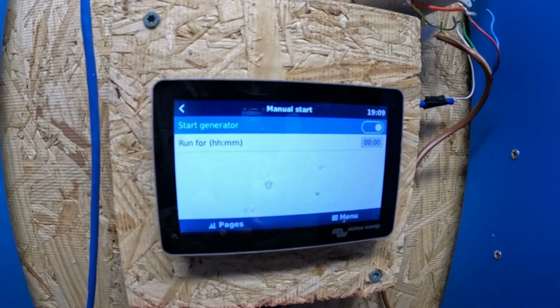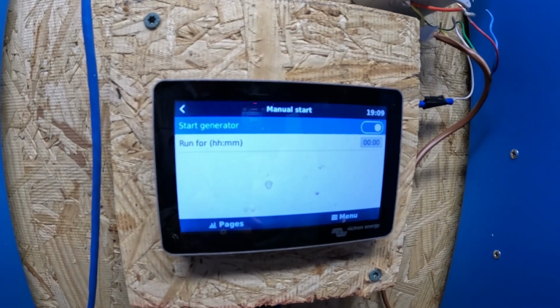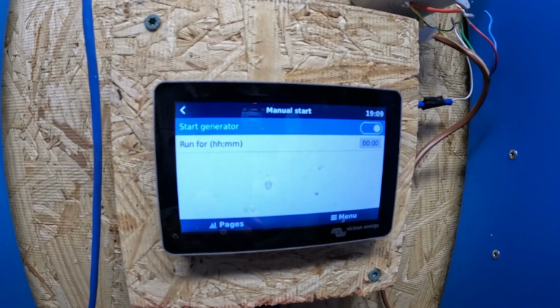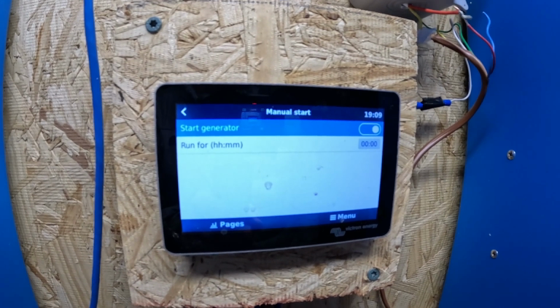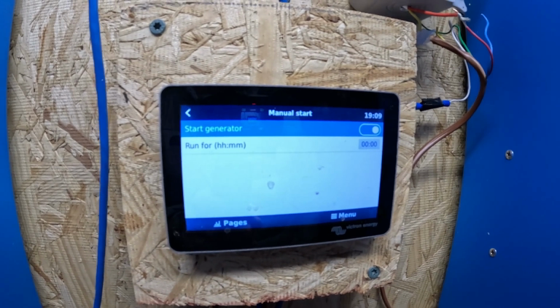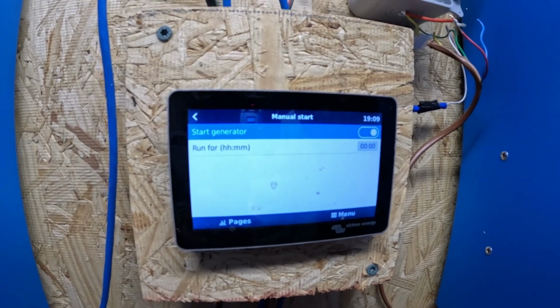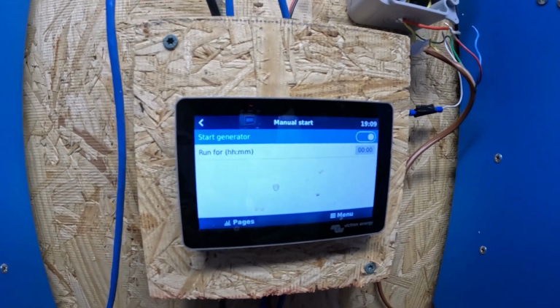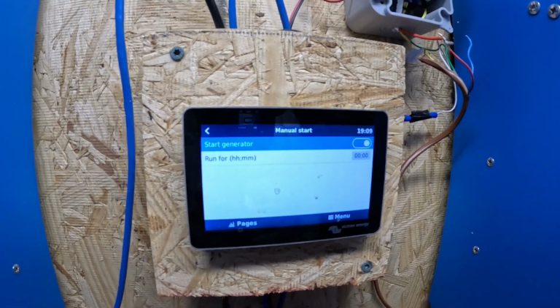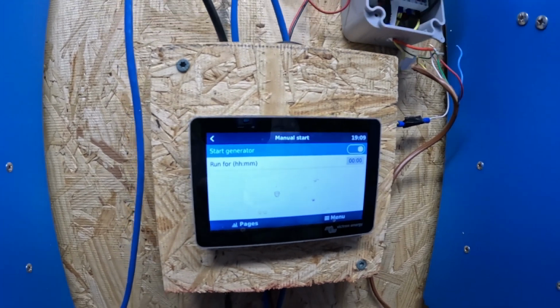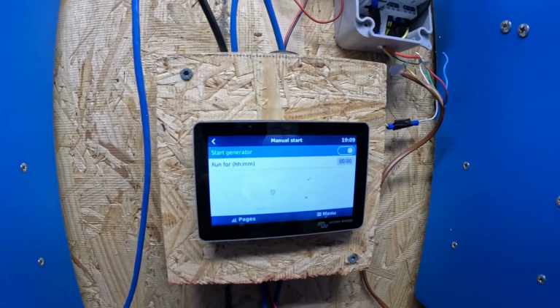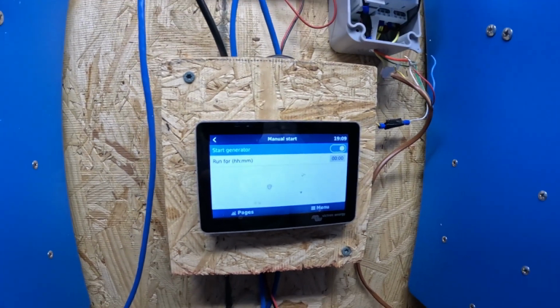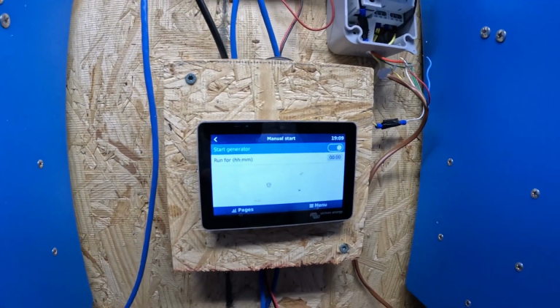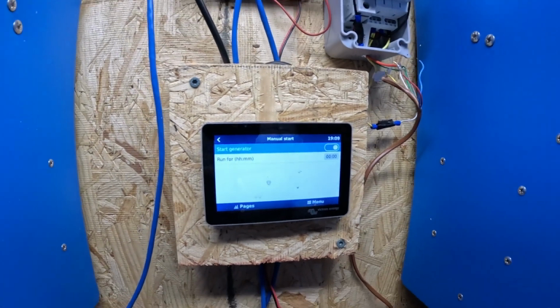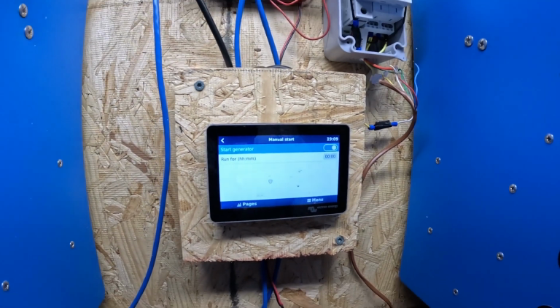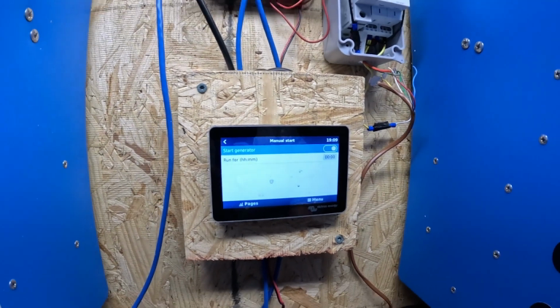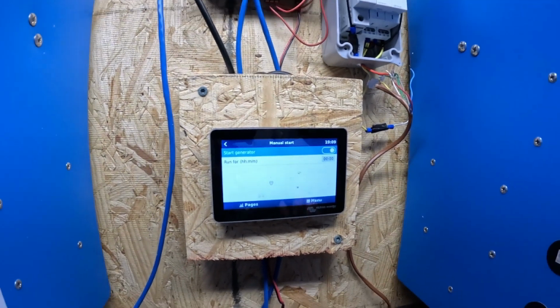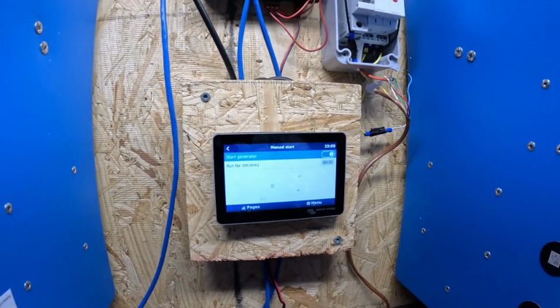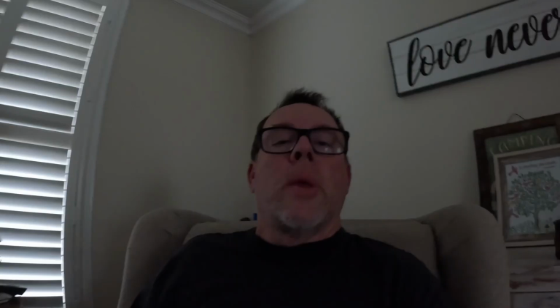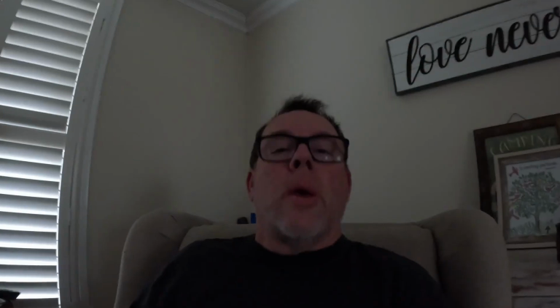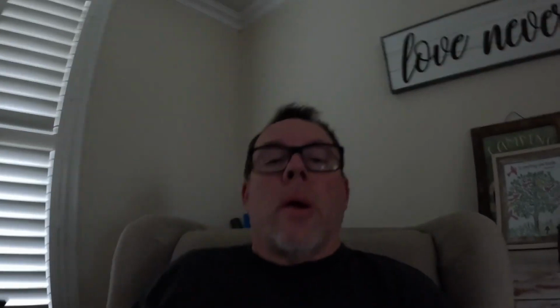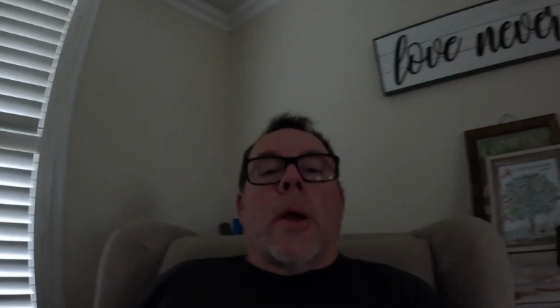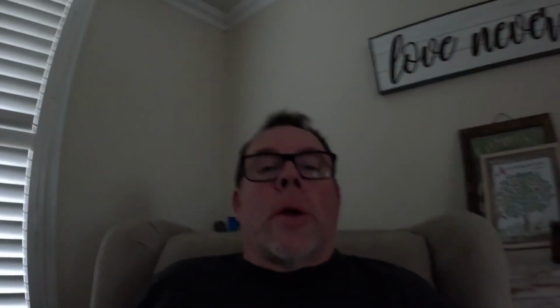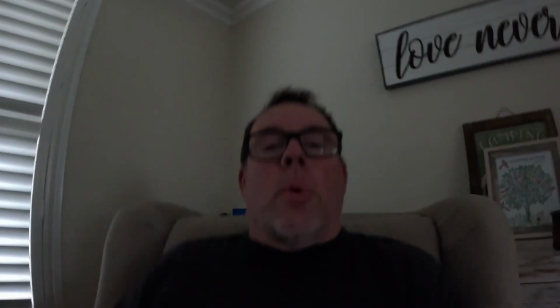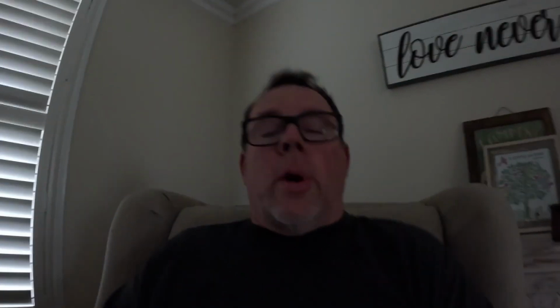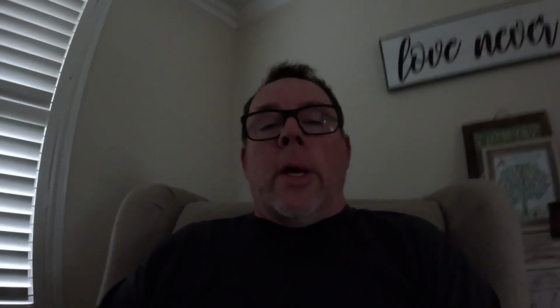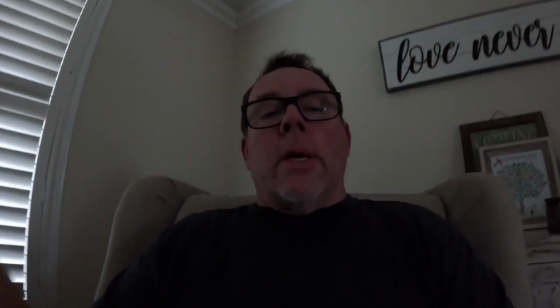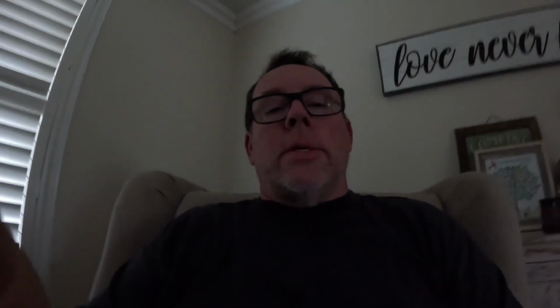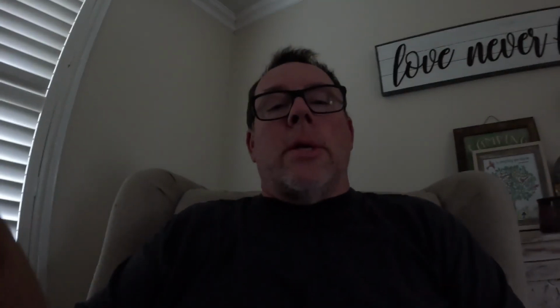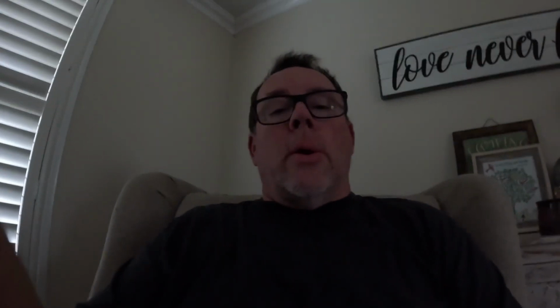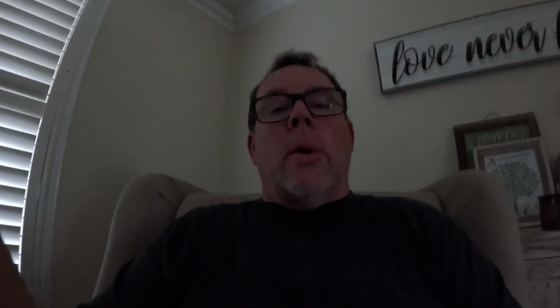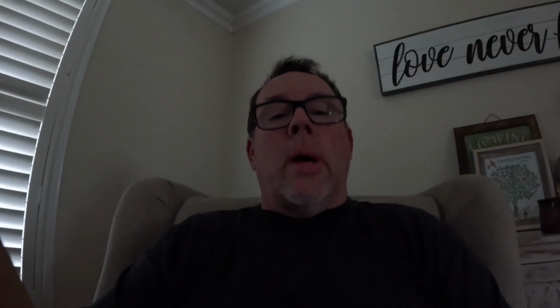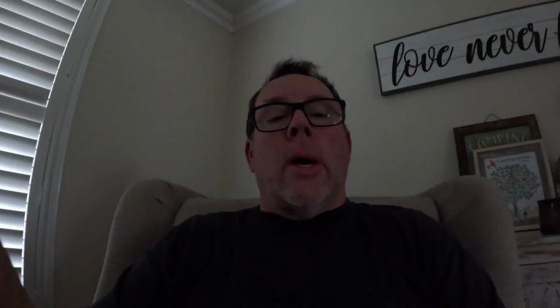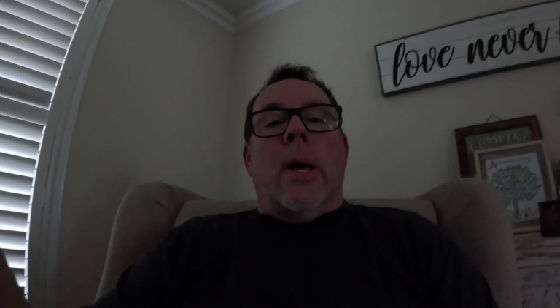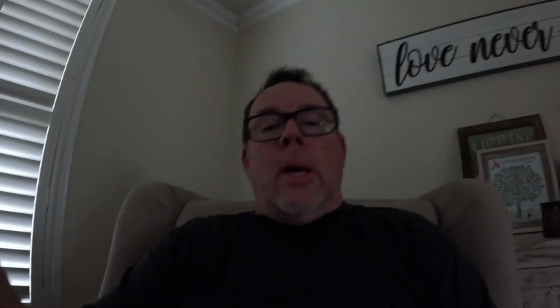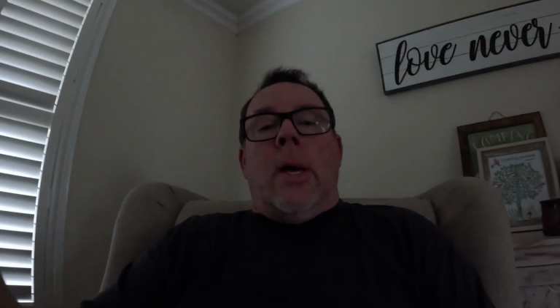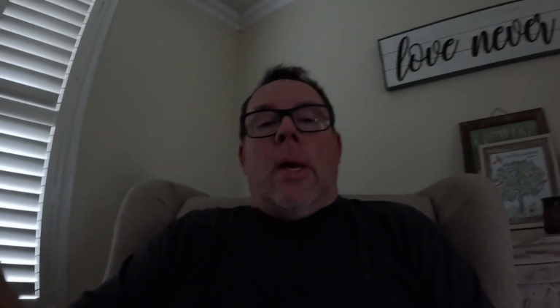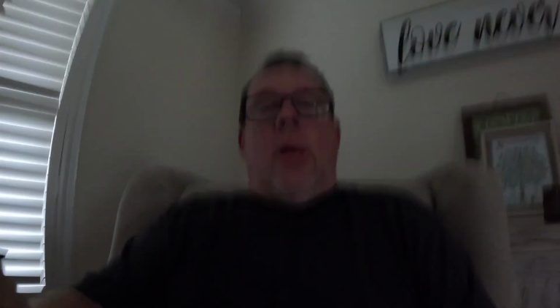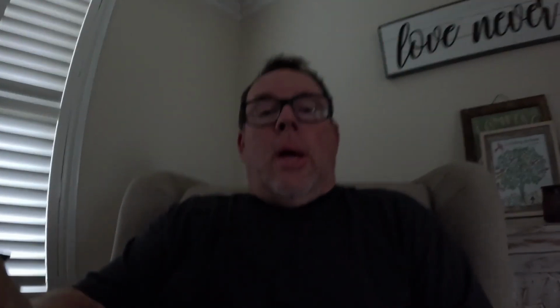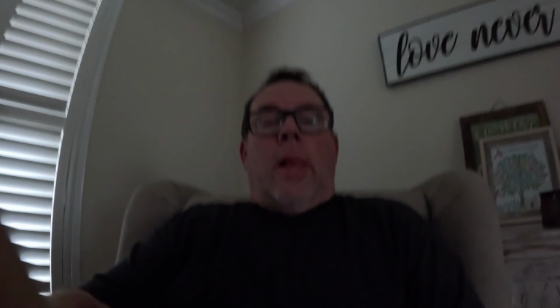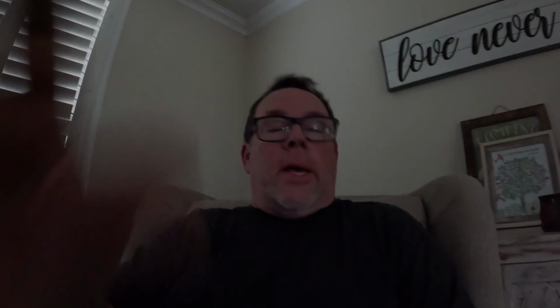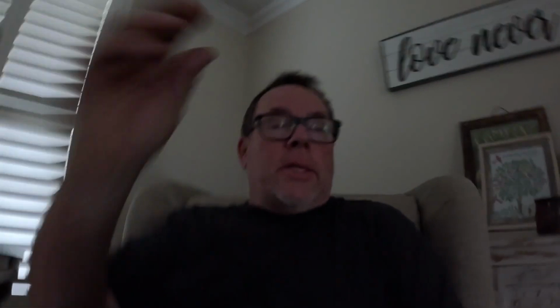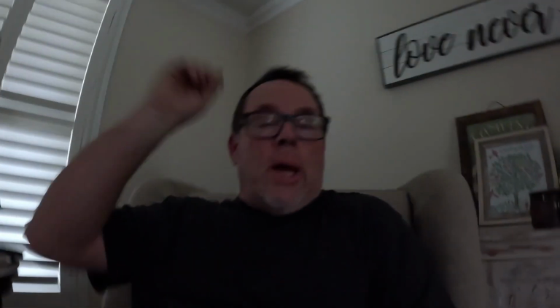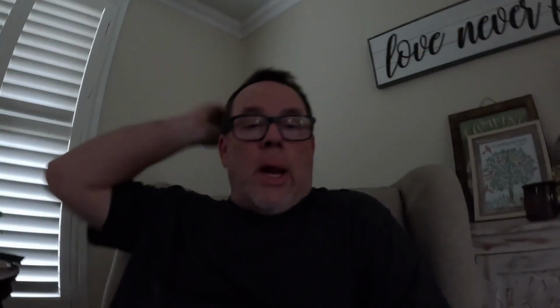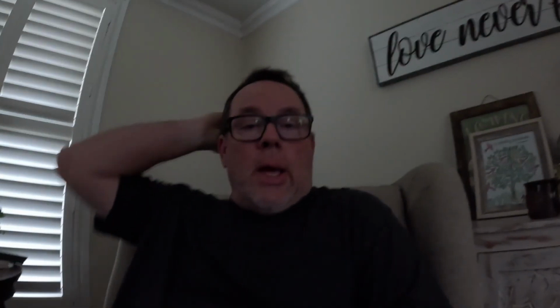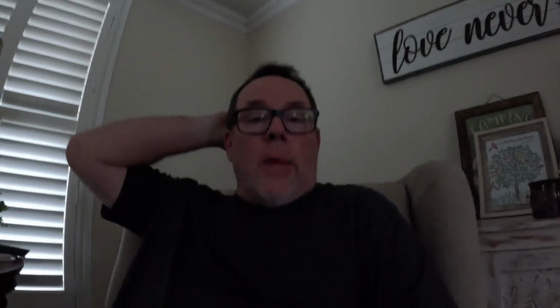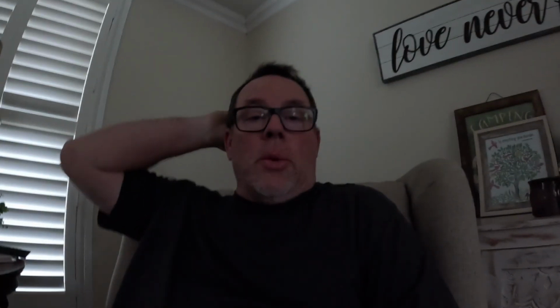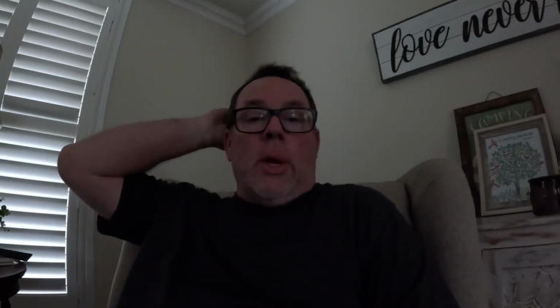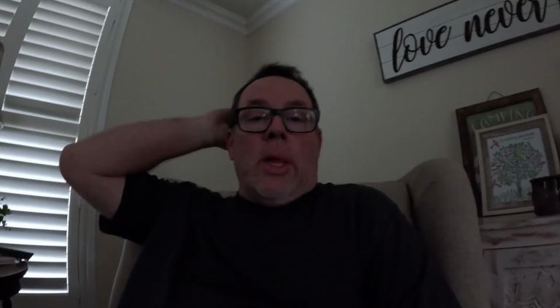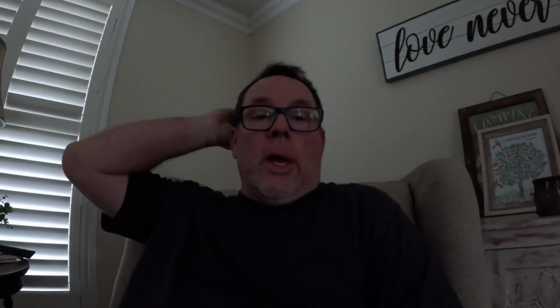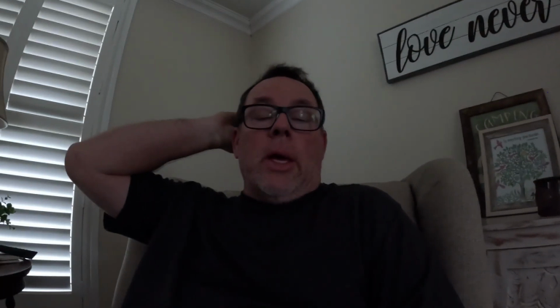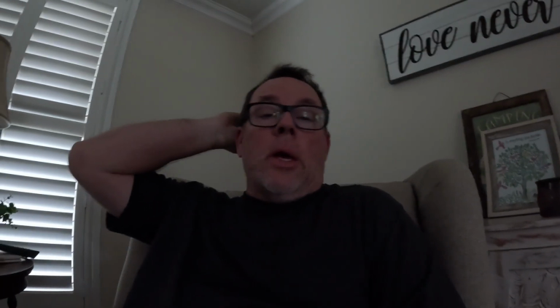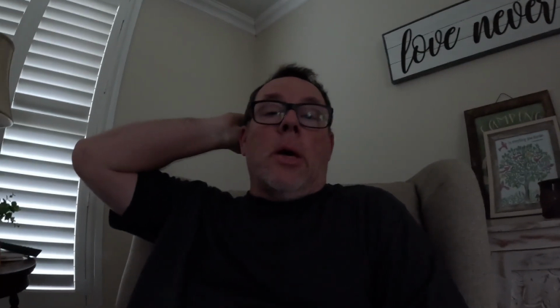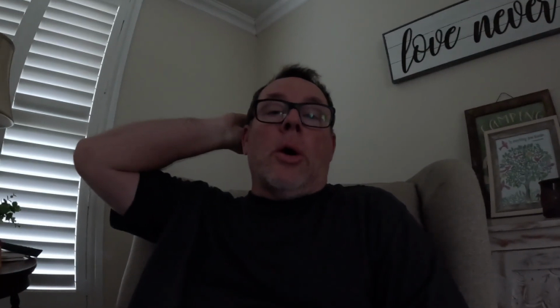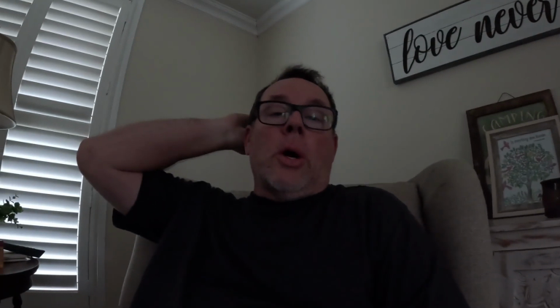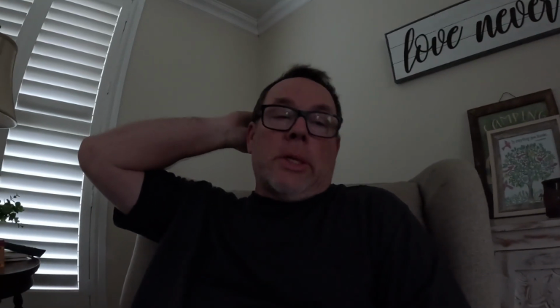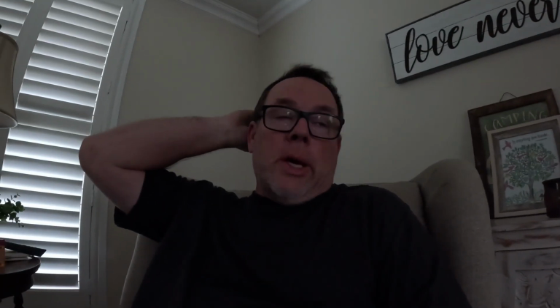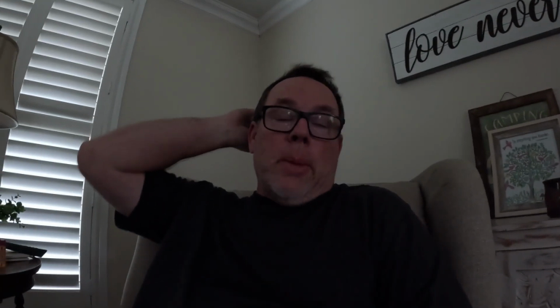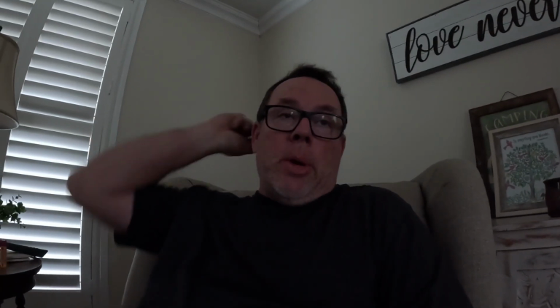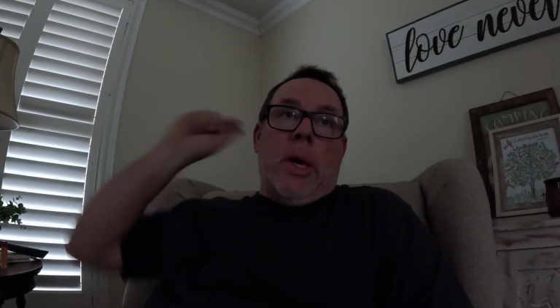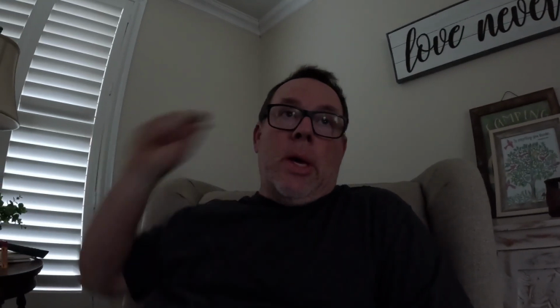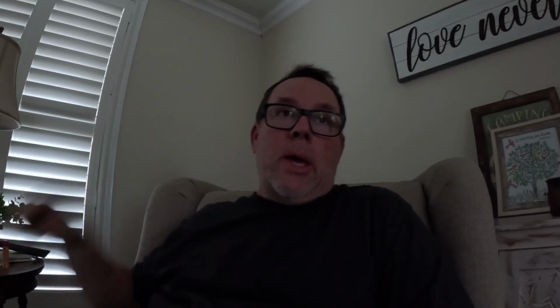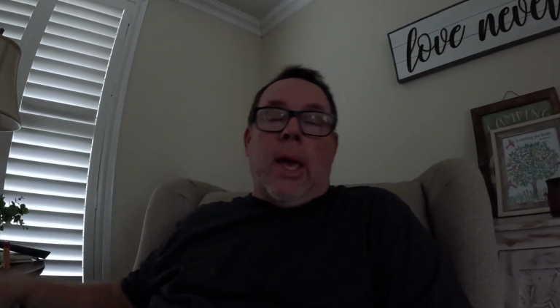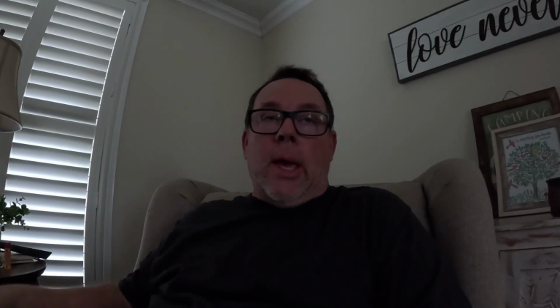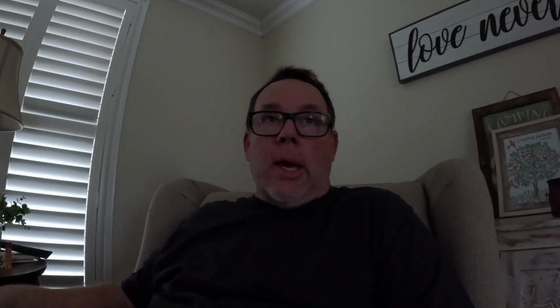I took the red wire from the generator, hooked it up, and the lights did fire up. I set this to run for two minutes — it's down to one minute — so when that clicks to zero we'll see if the generator turns off automatically. And it does not turn off.